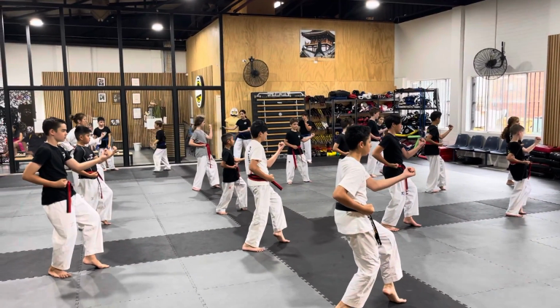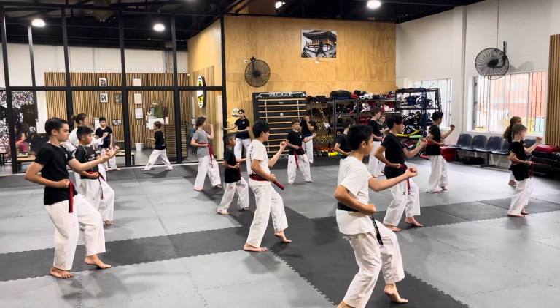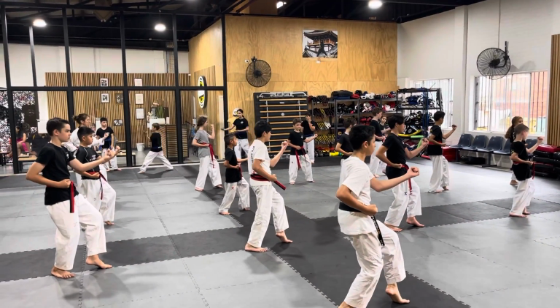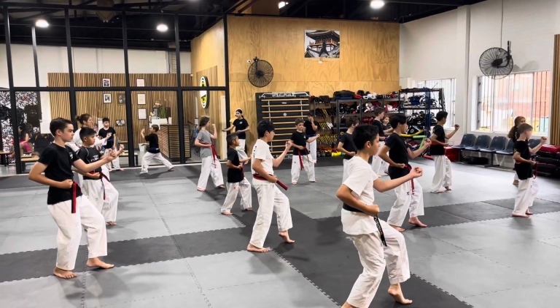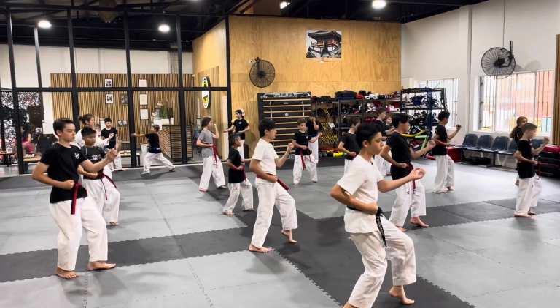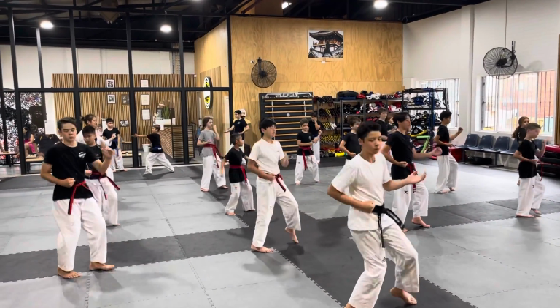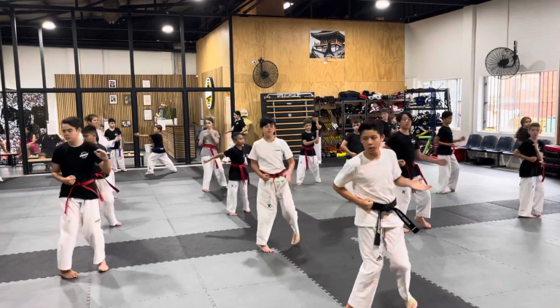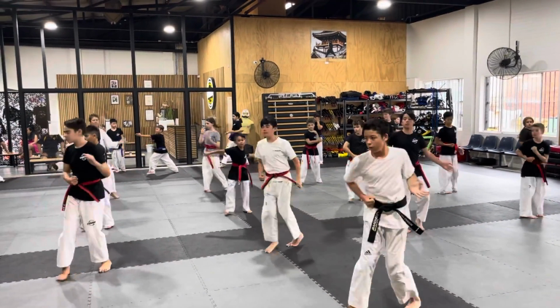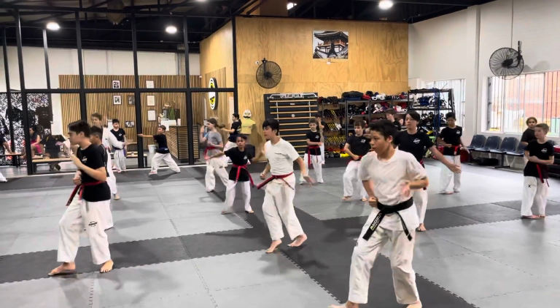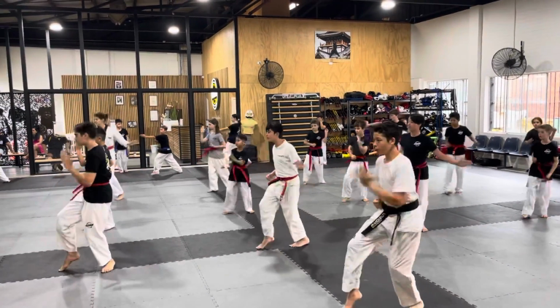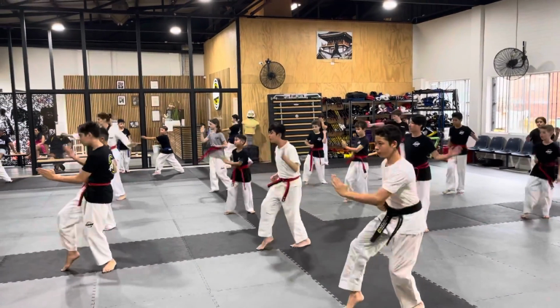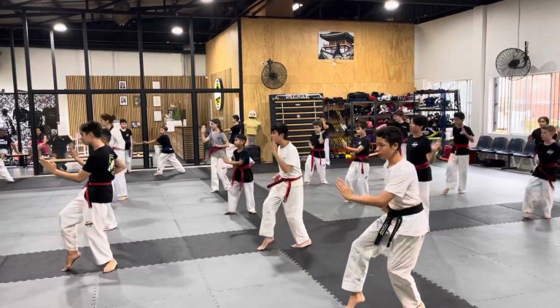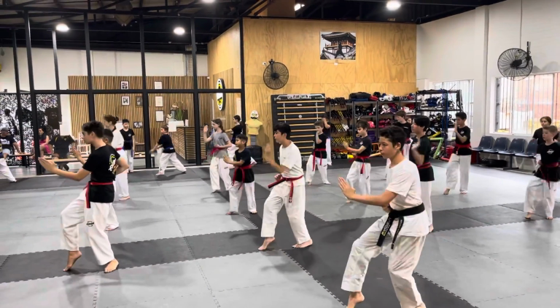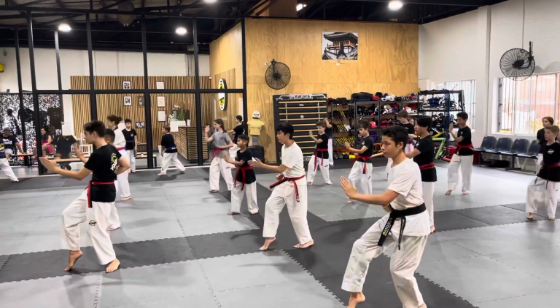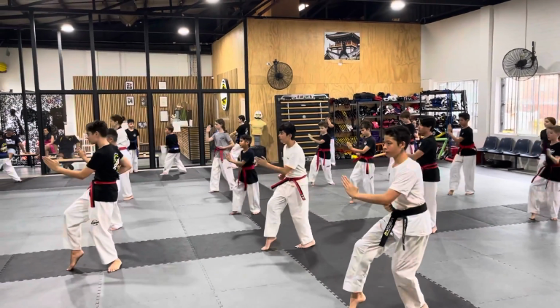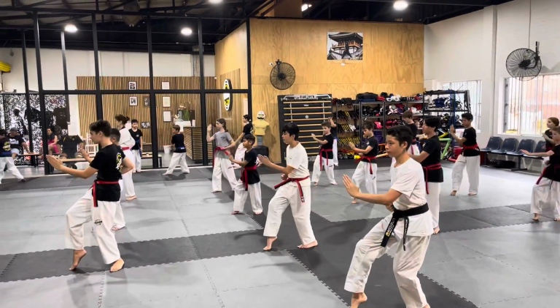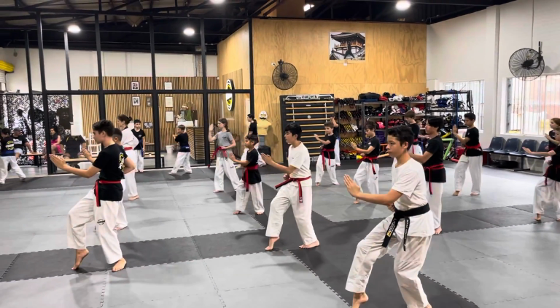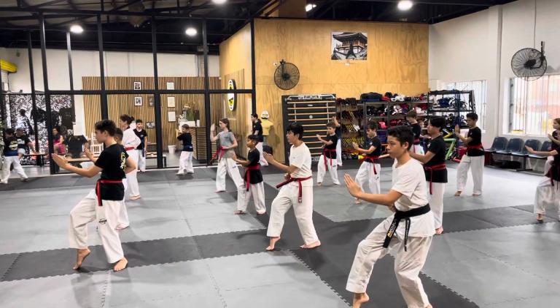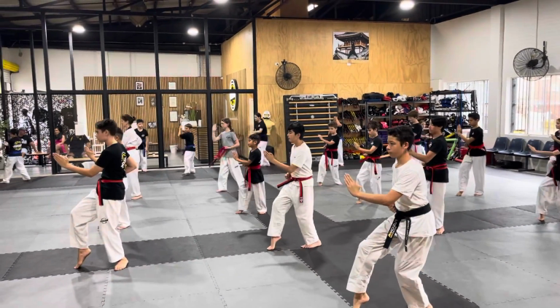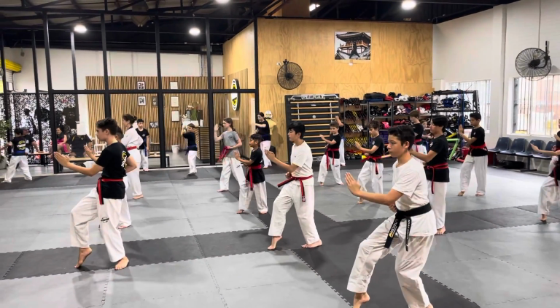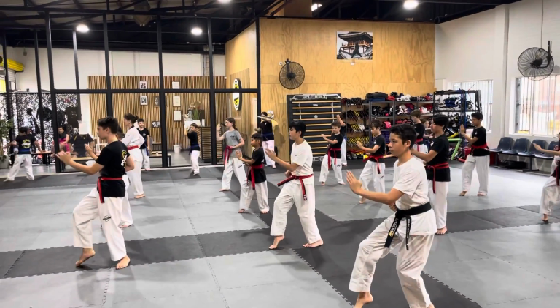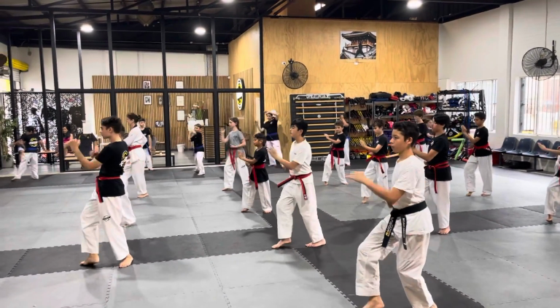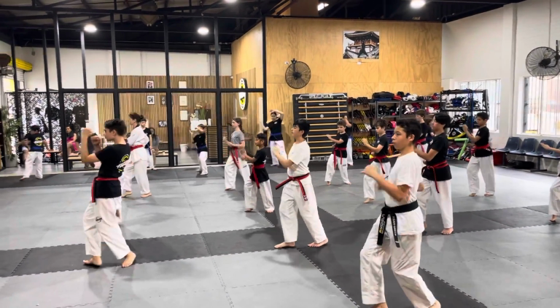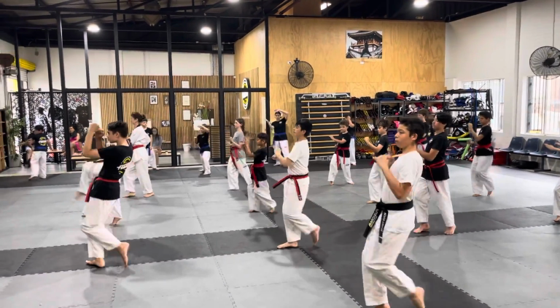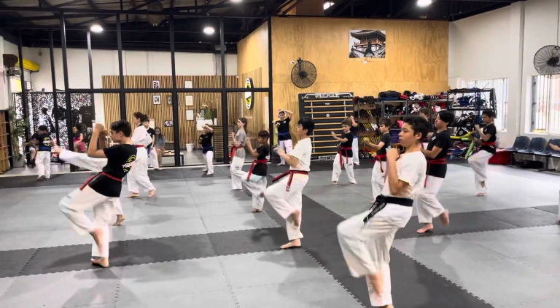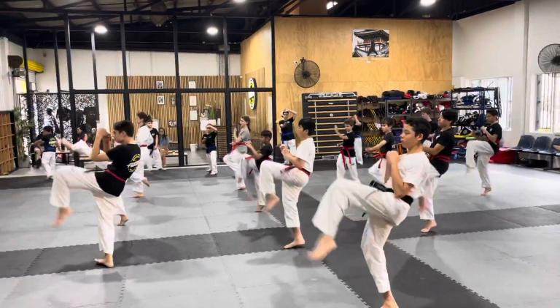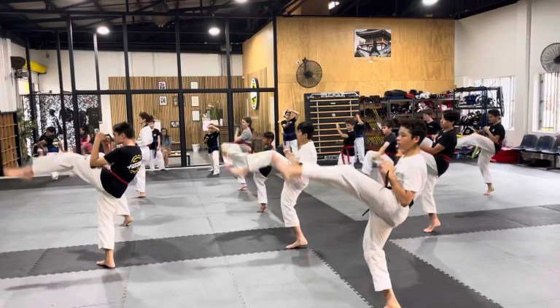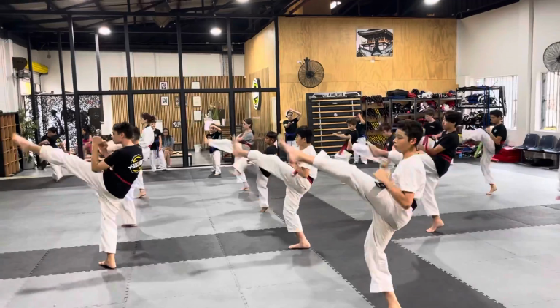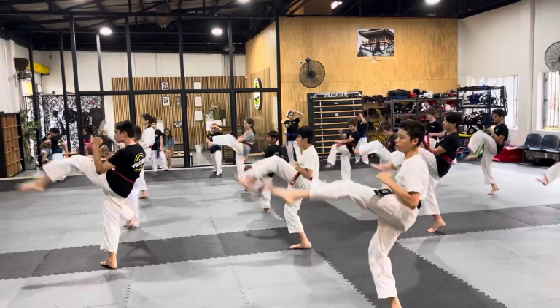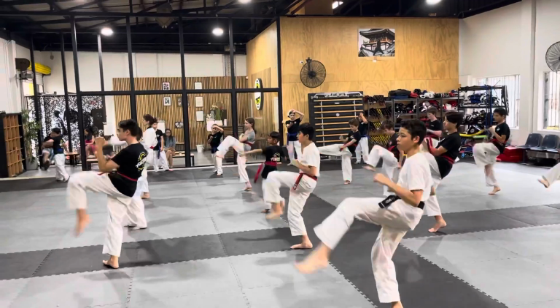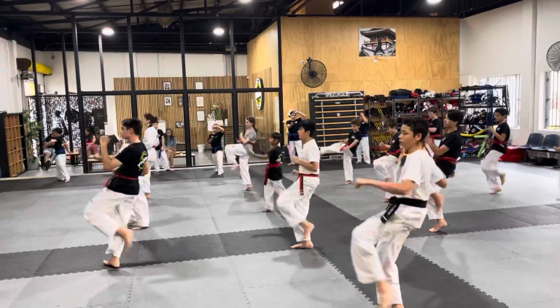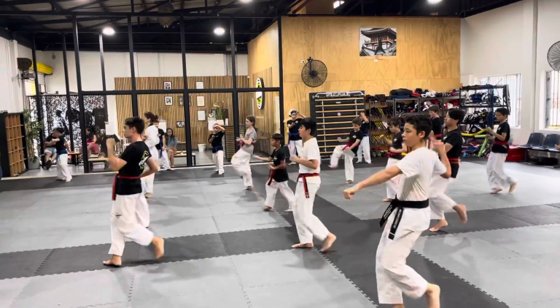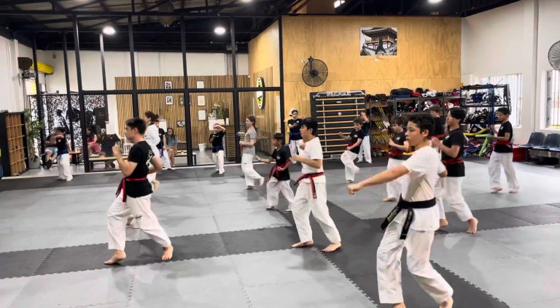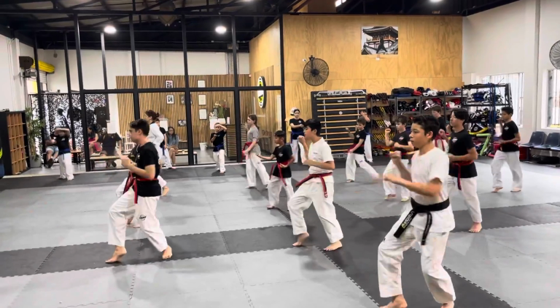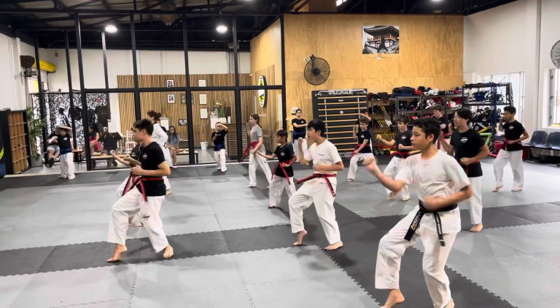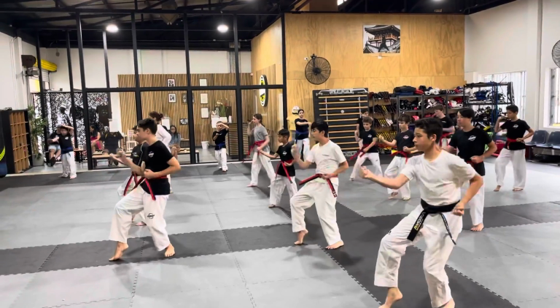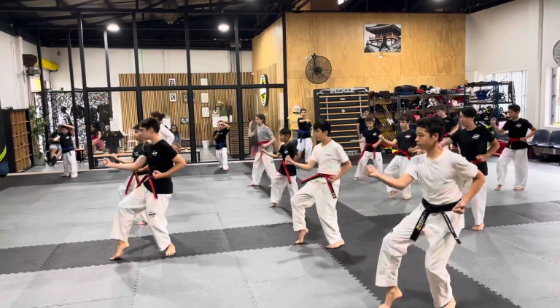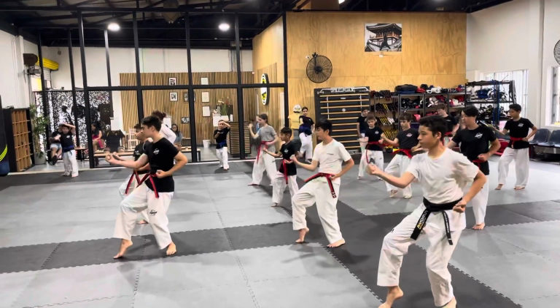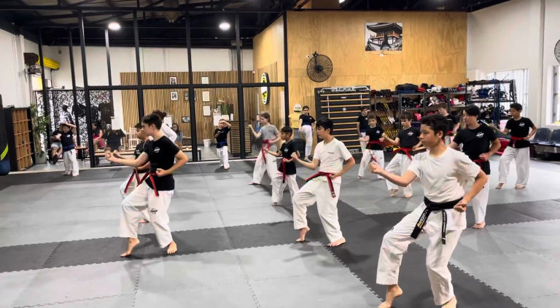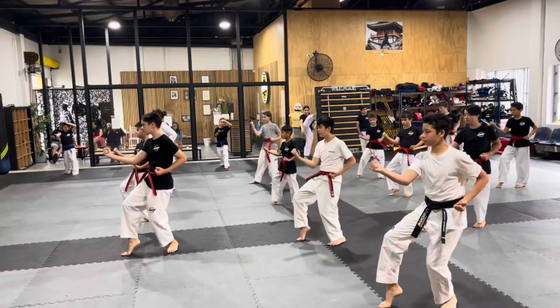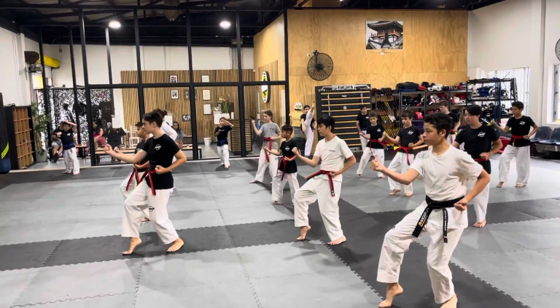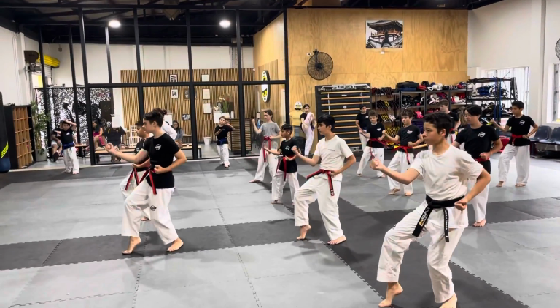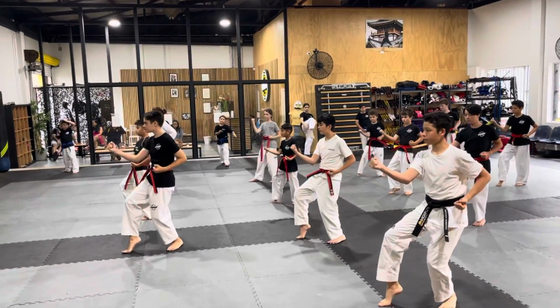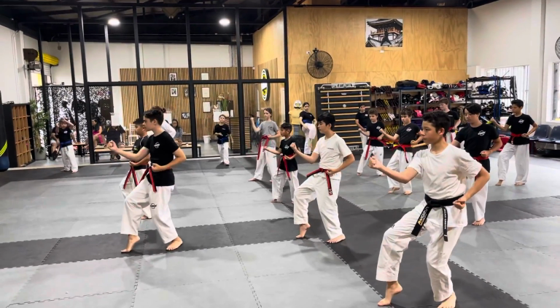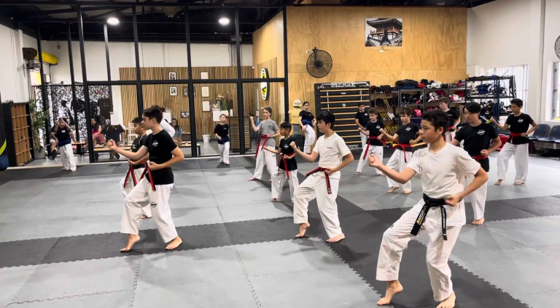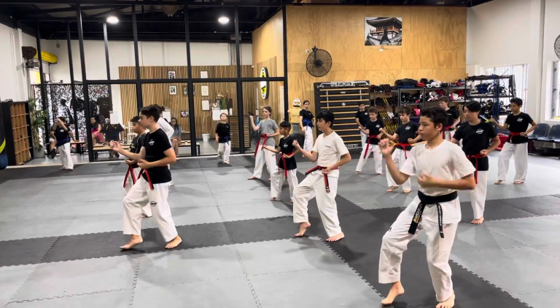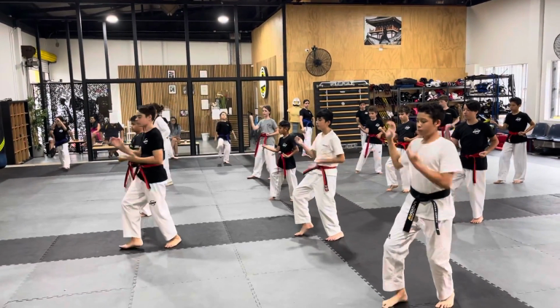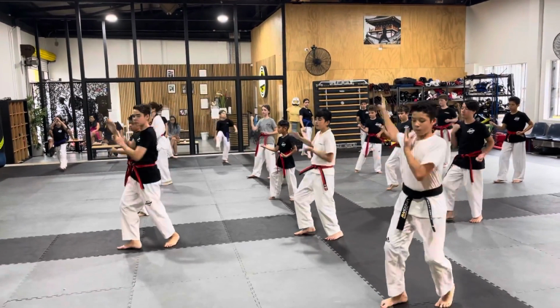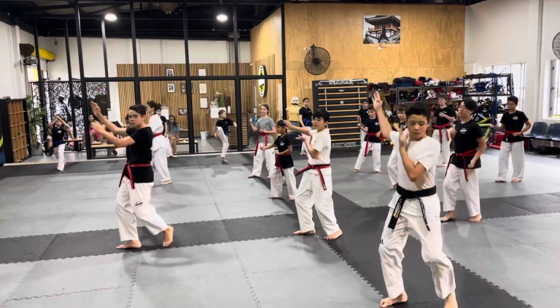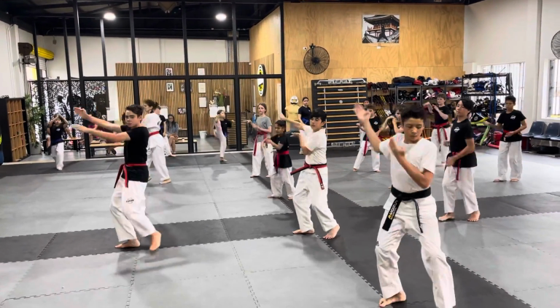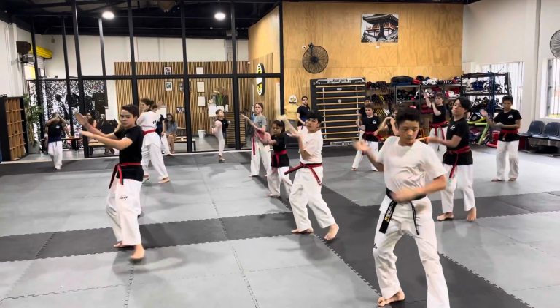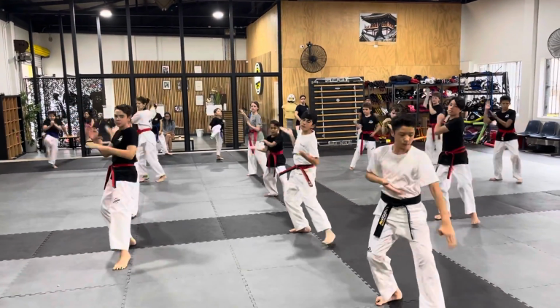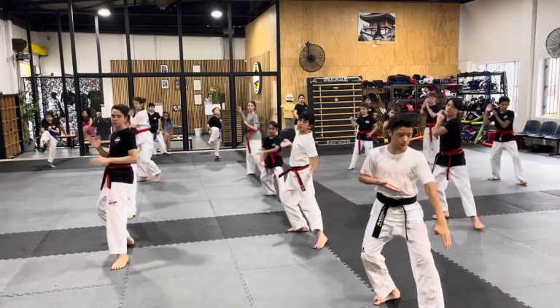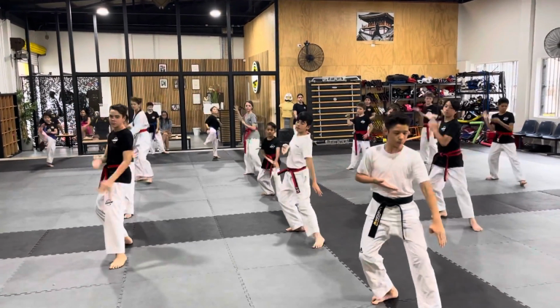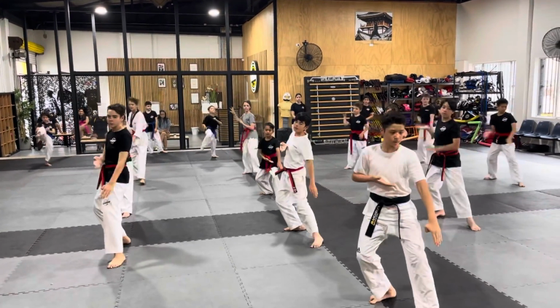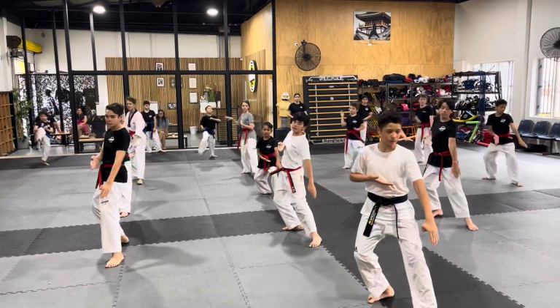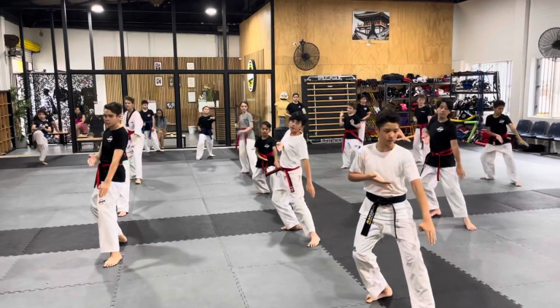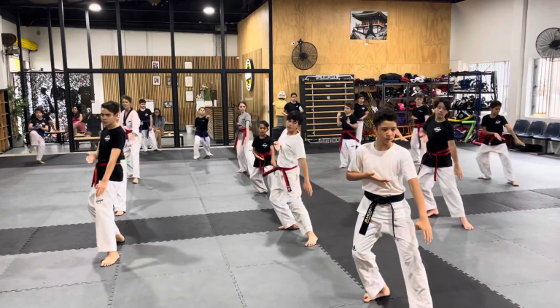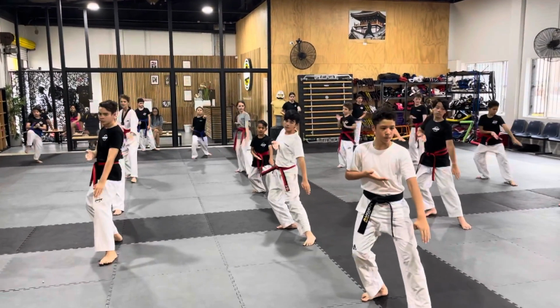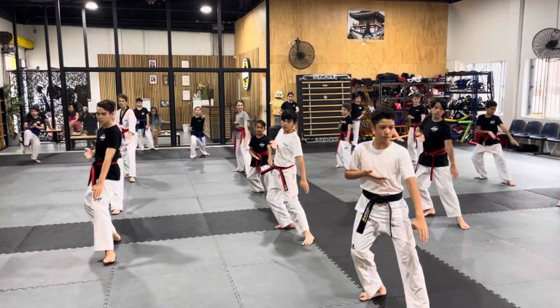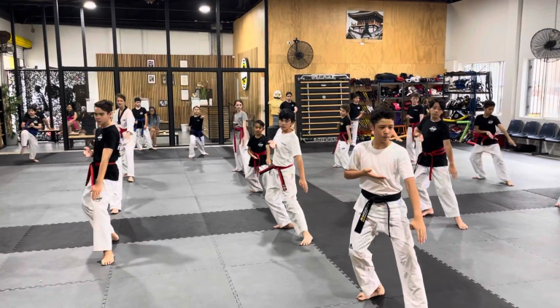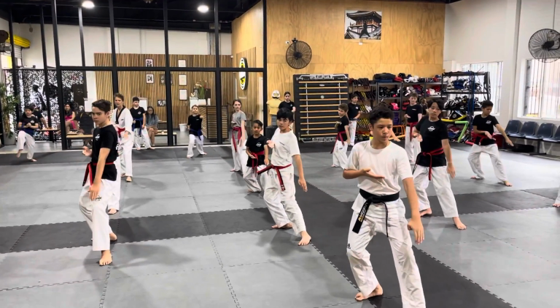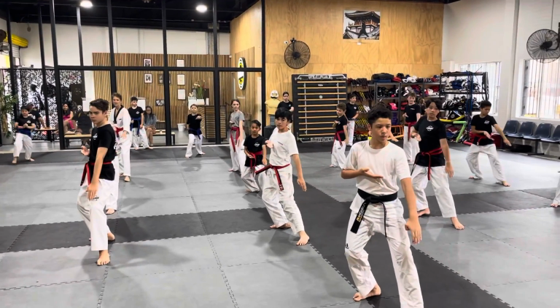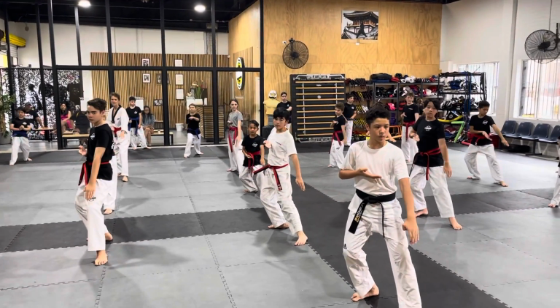Three, left palm block. Four, kick, body block. Five, double knife hand block lower.